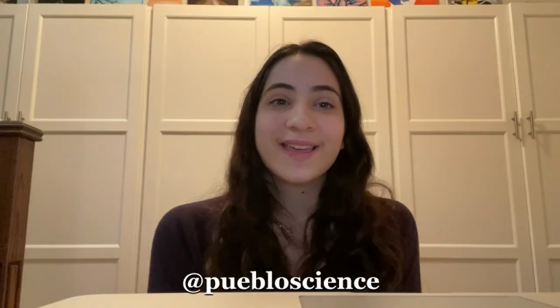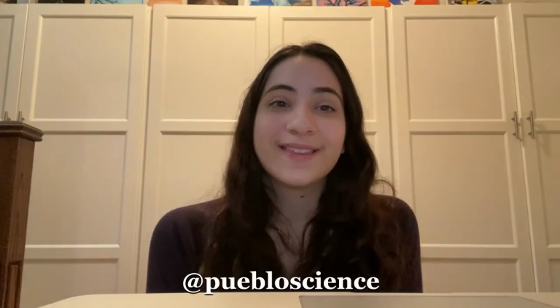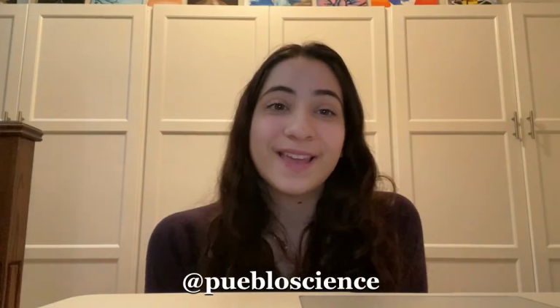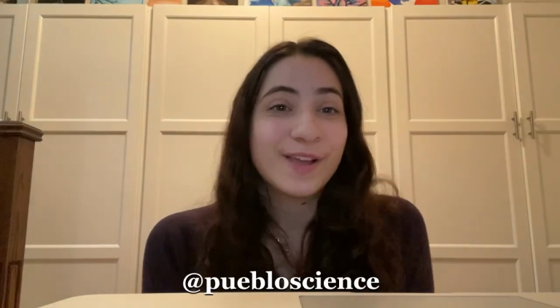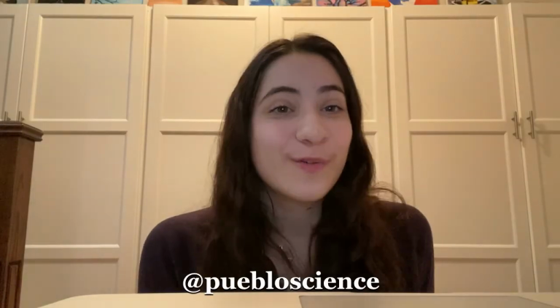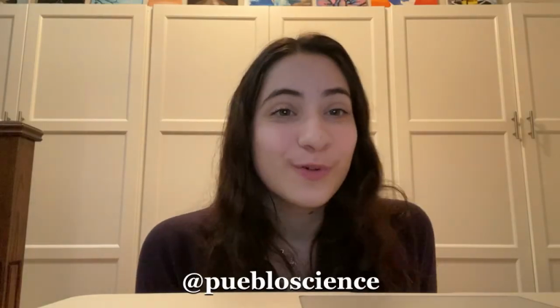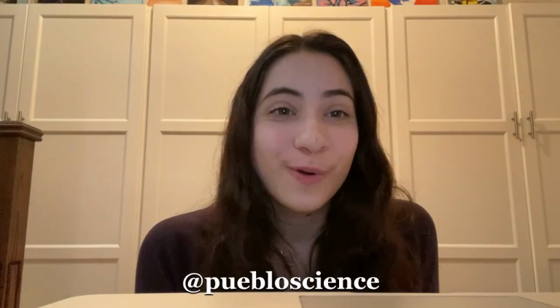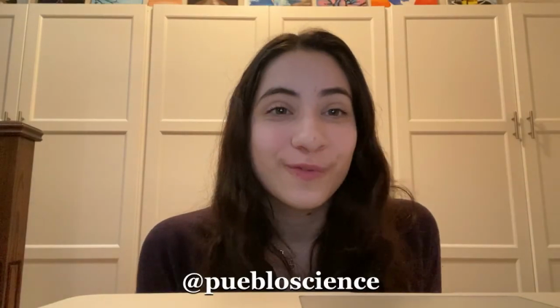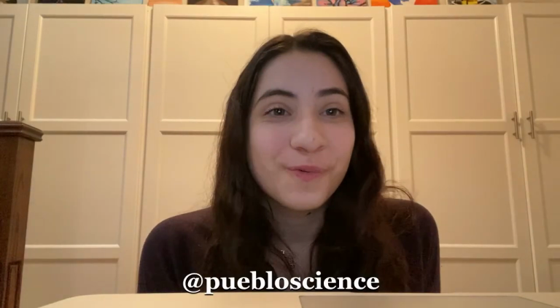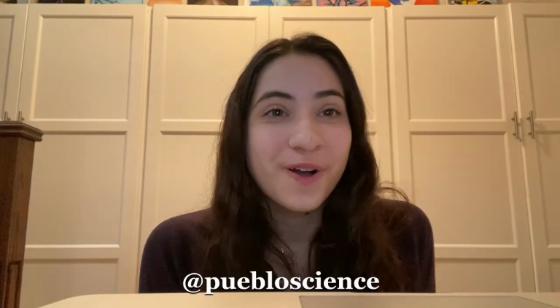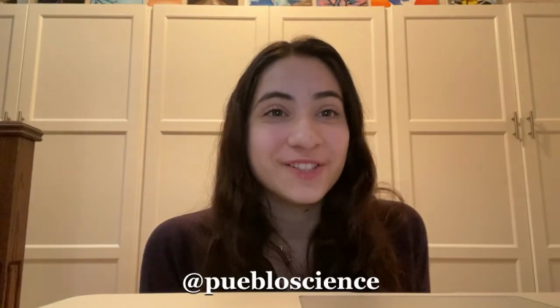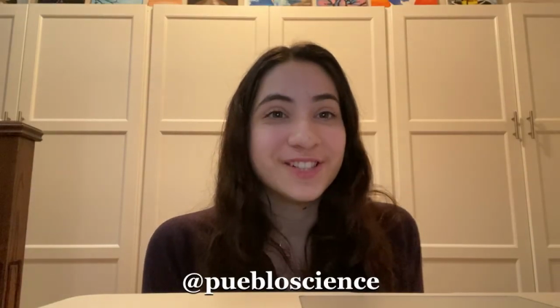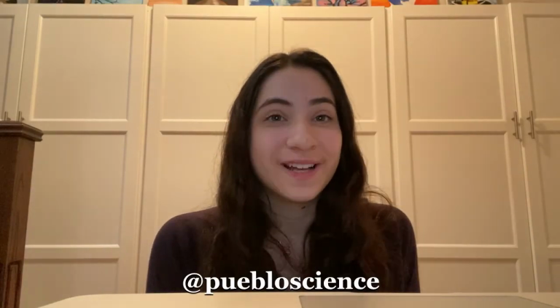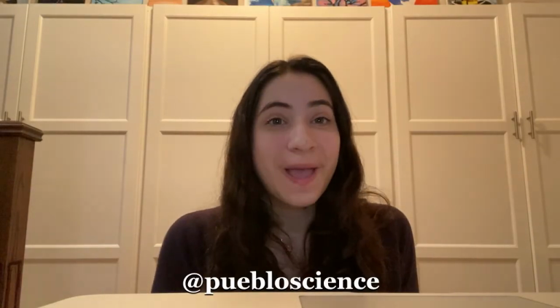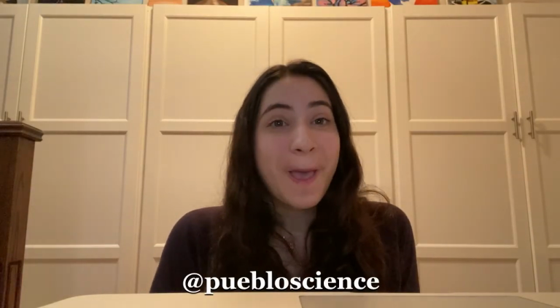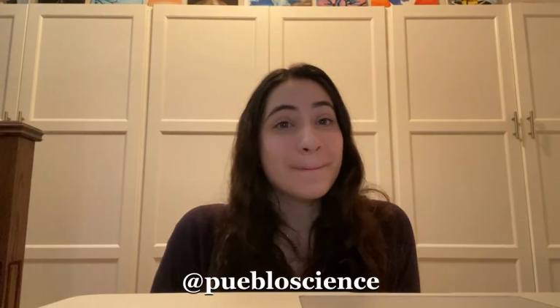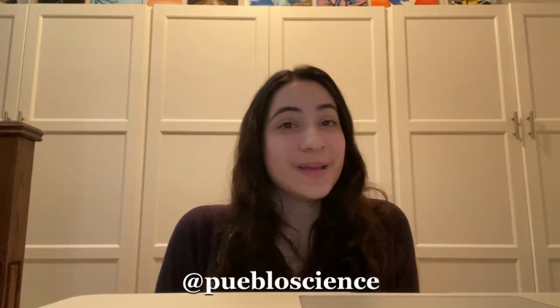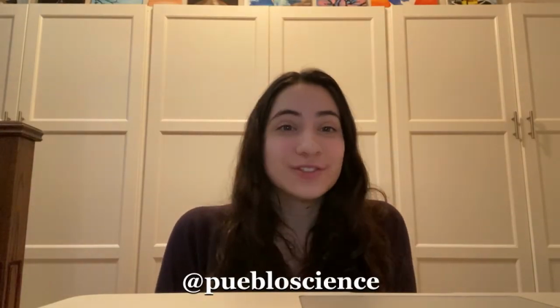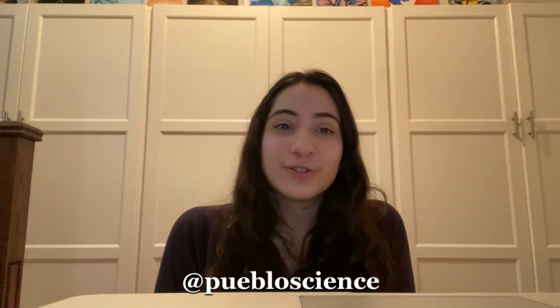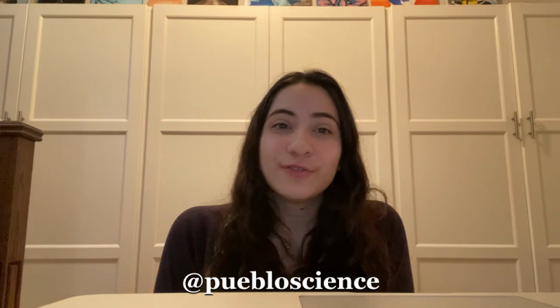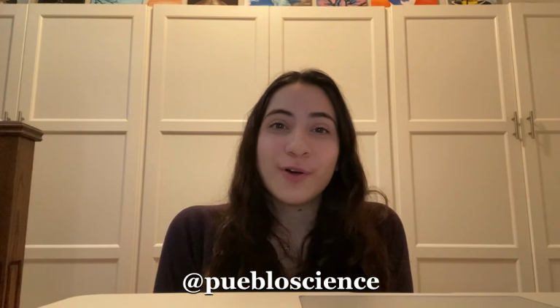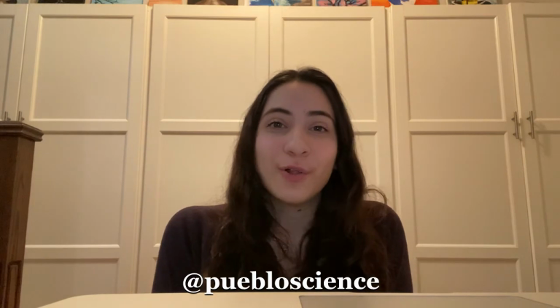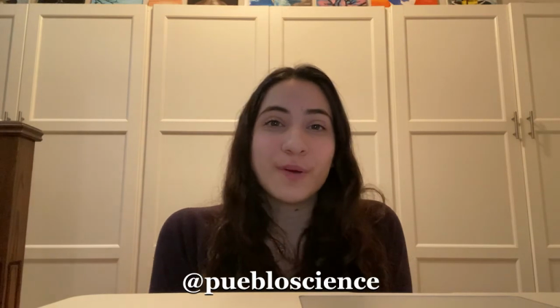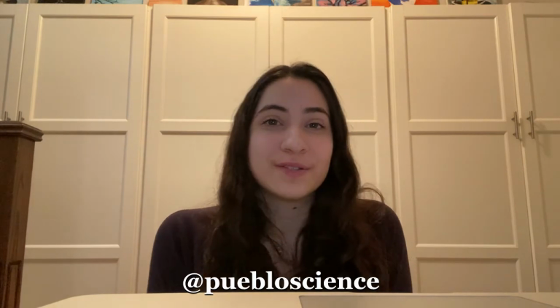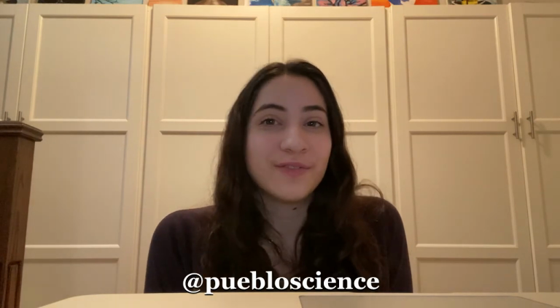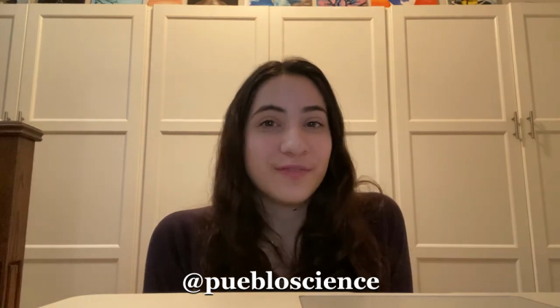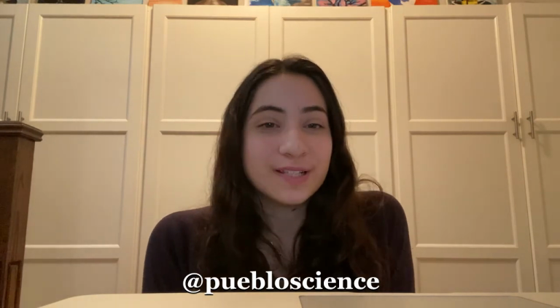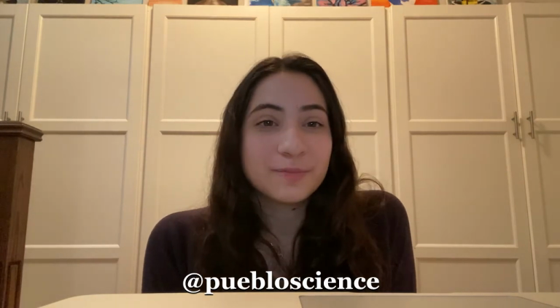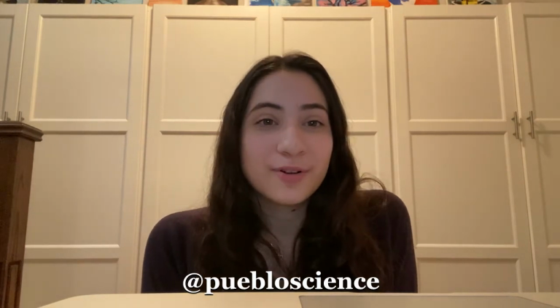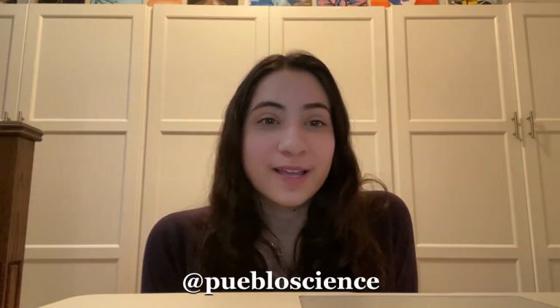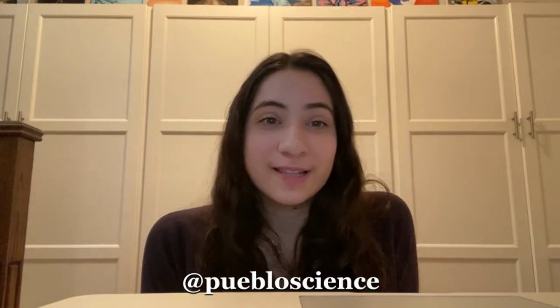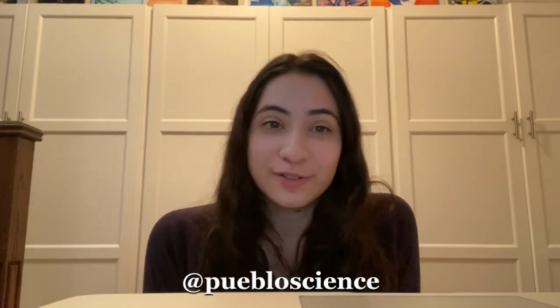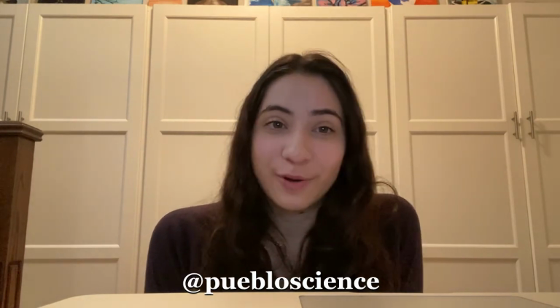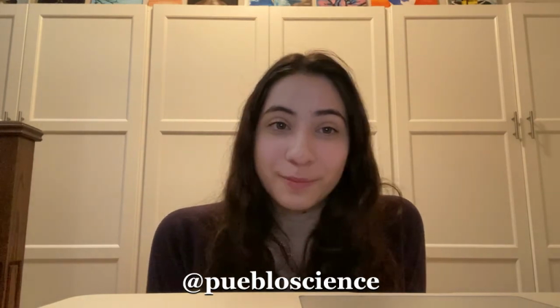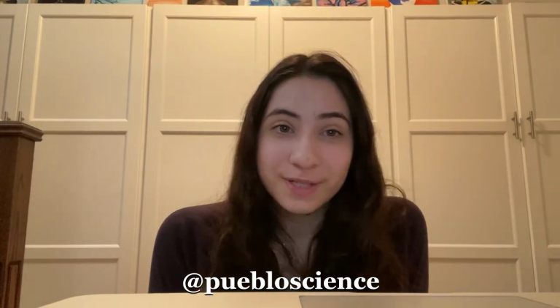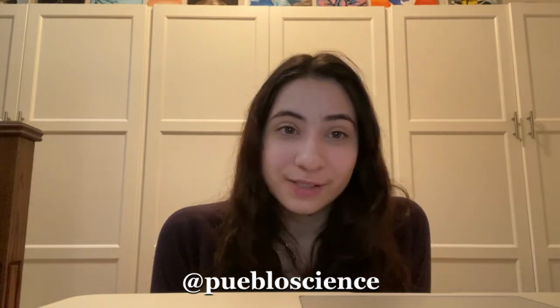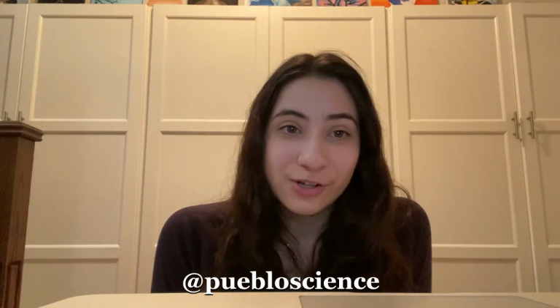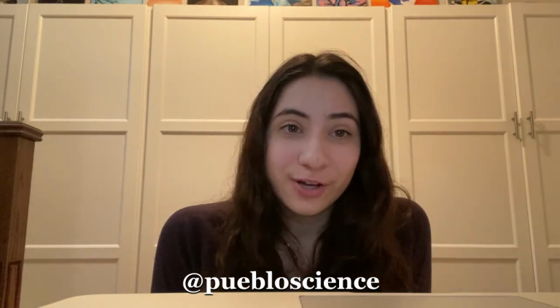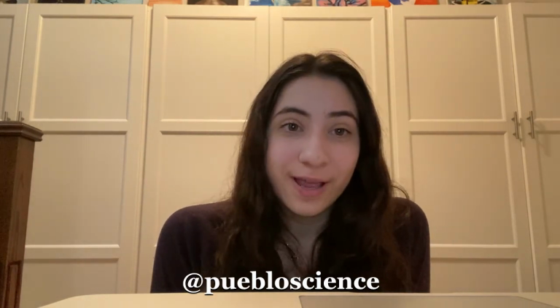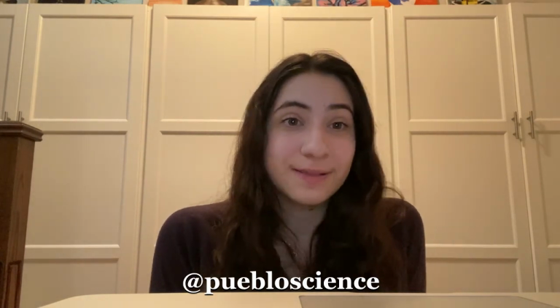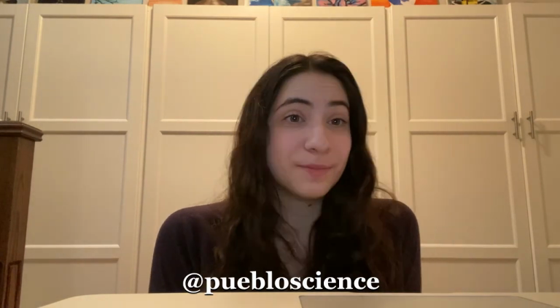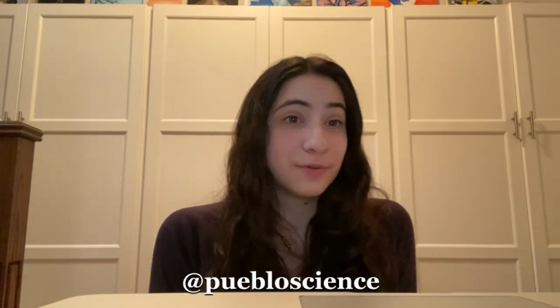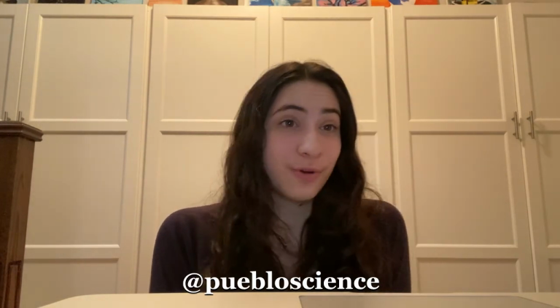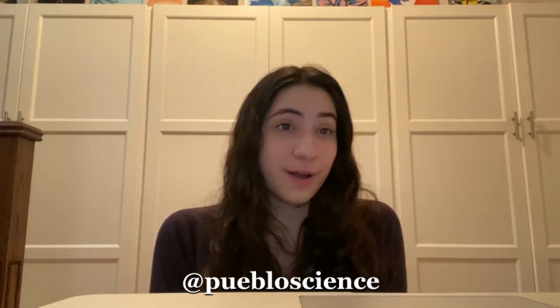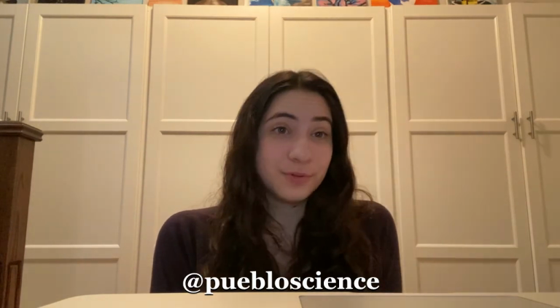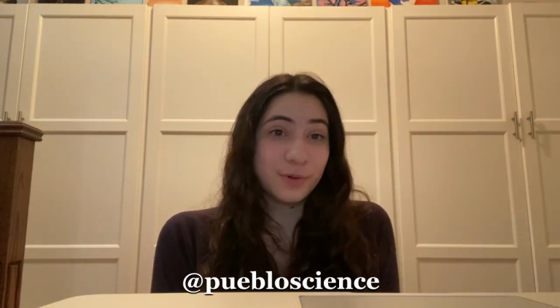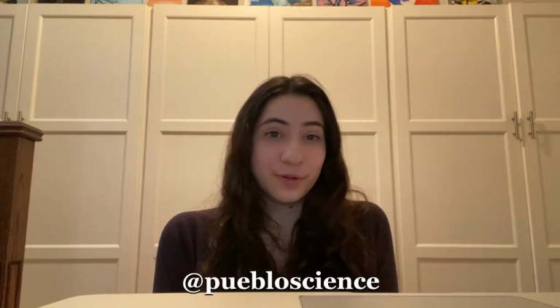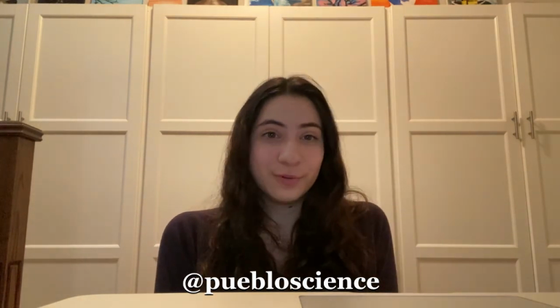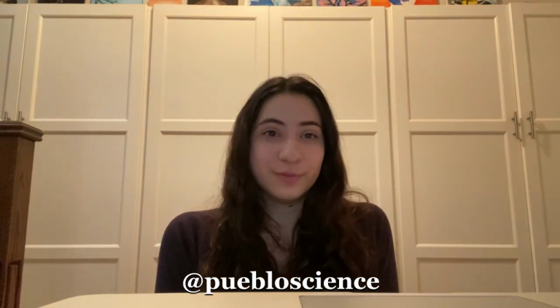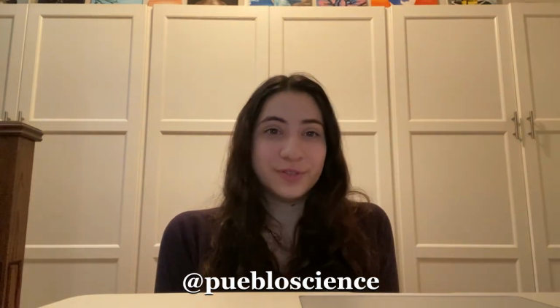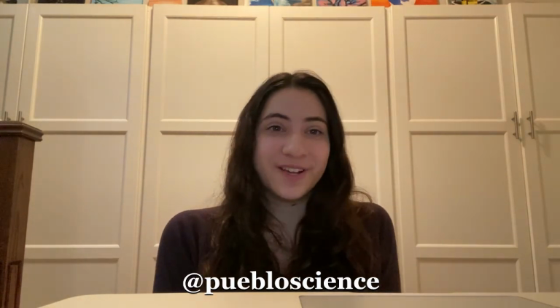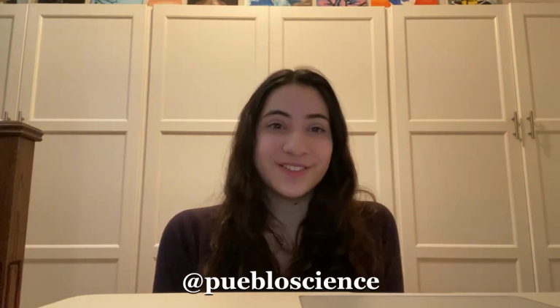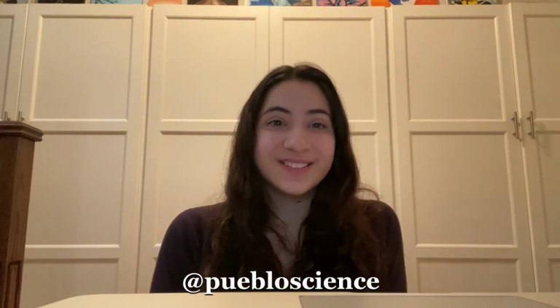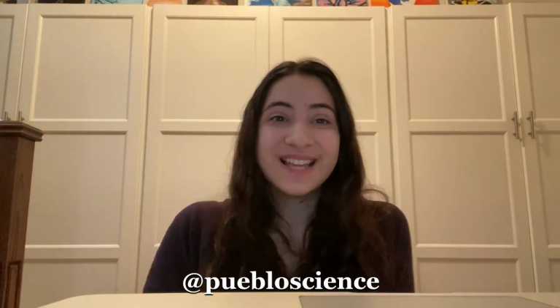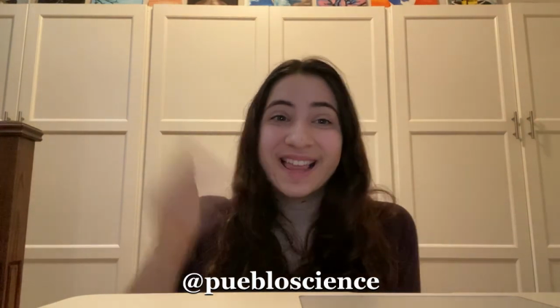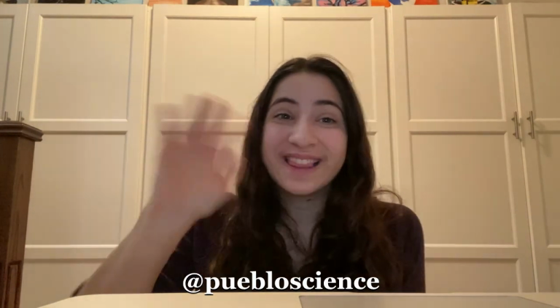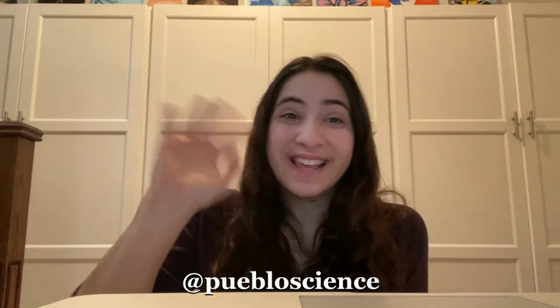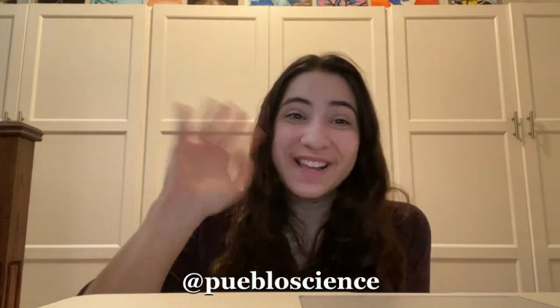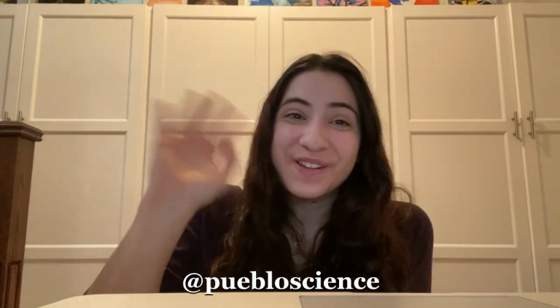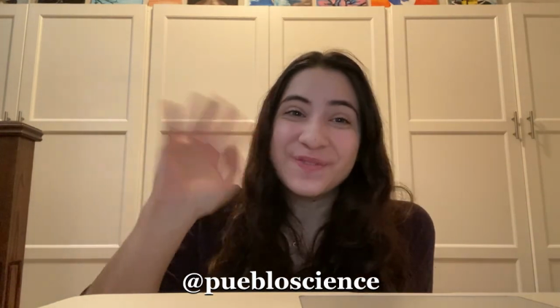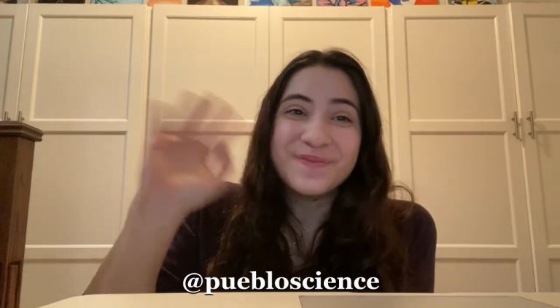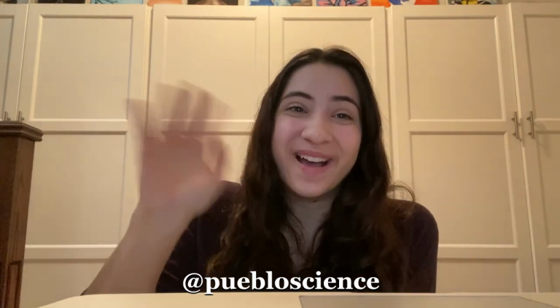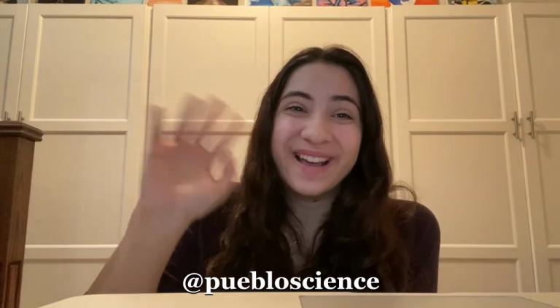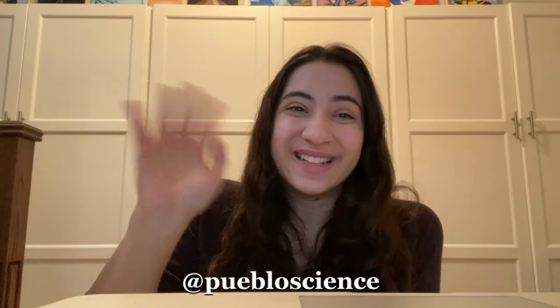Thank you everyone for watching. Make sure to follow us on Facebook, Instagram, TikTok, and subscribe to our YouTube channel. Thank you, bye!